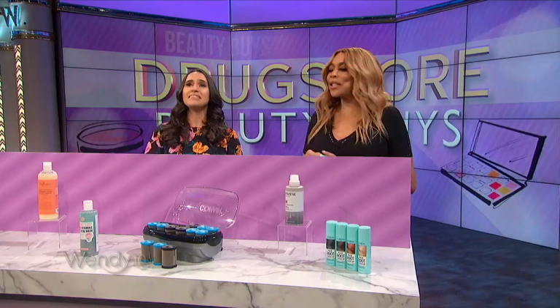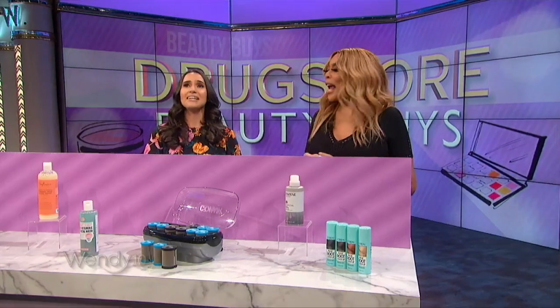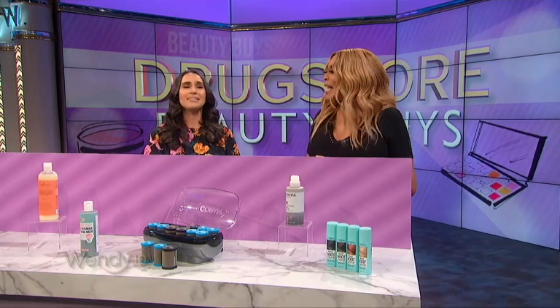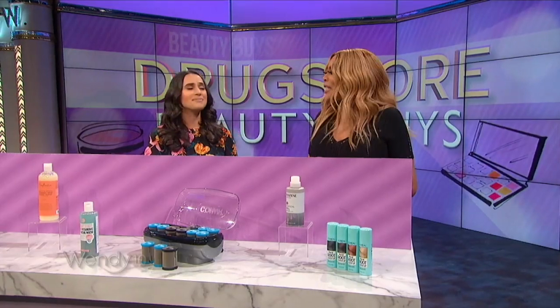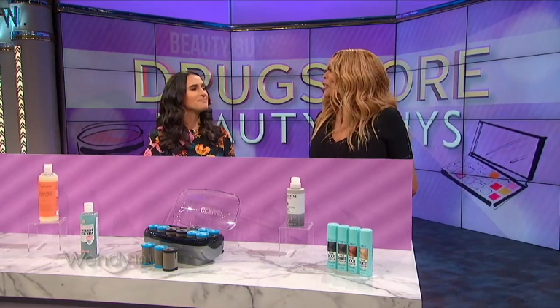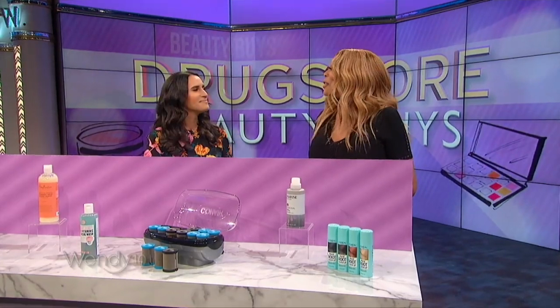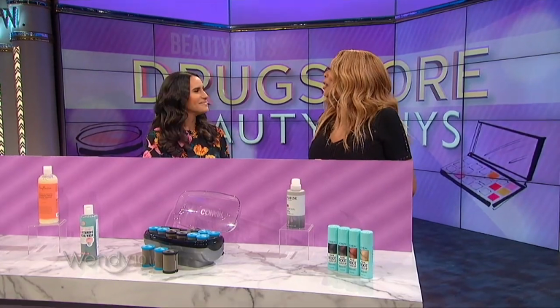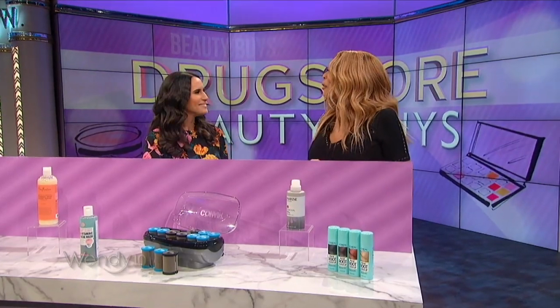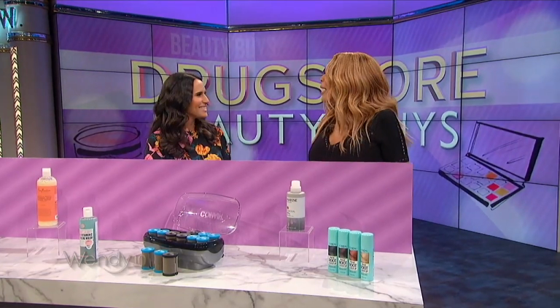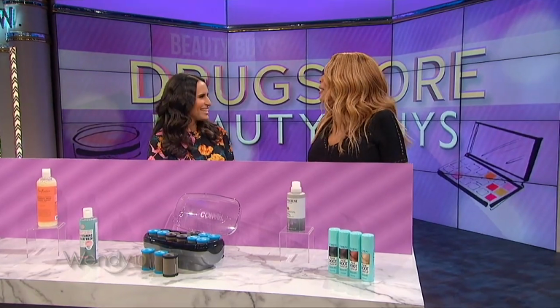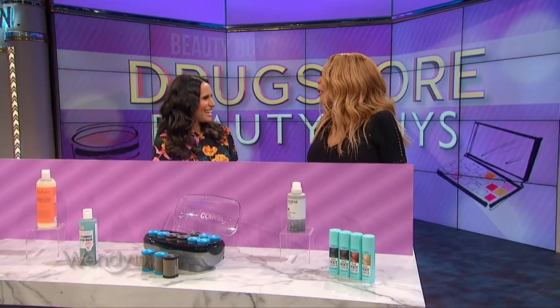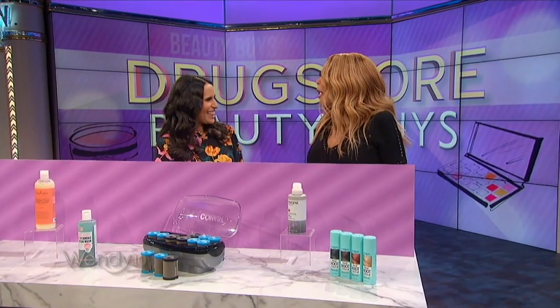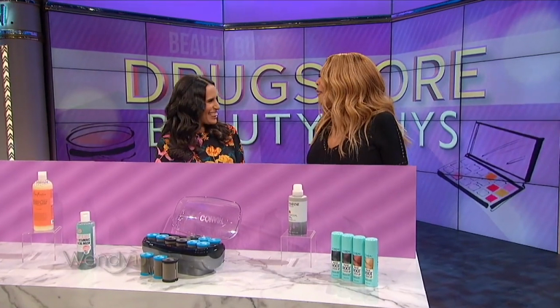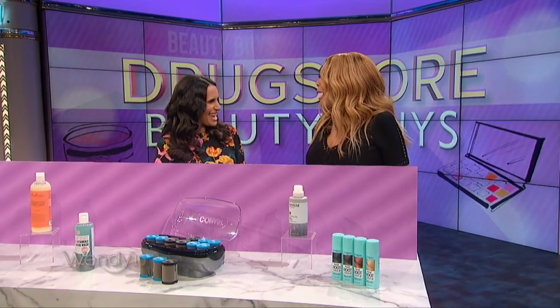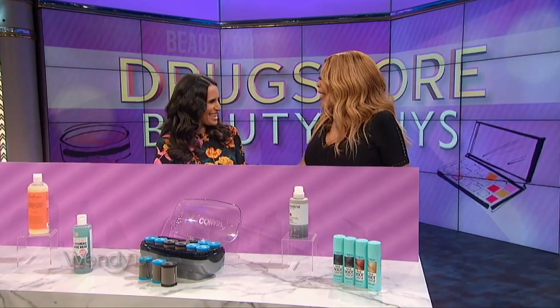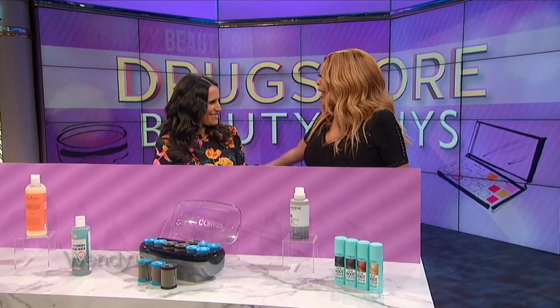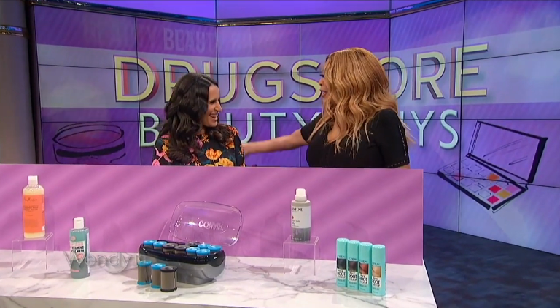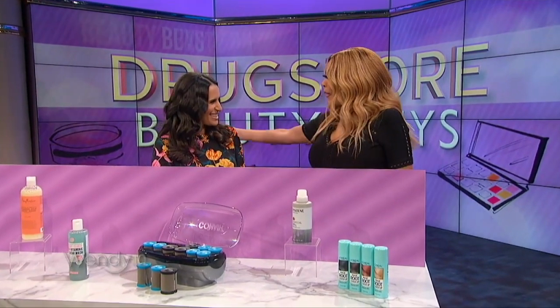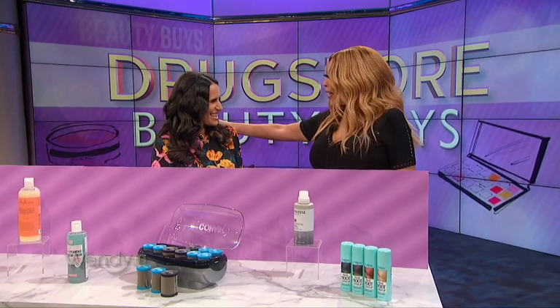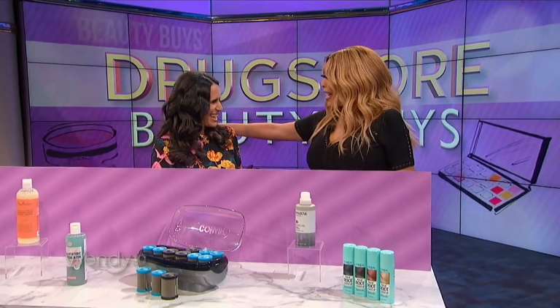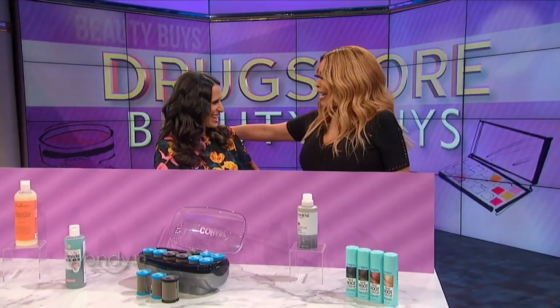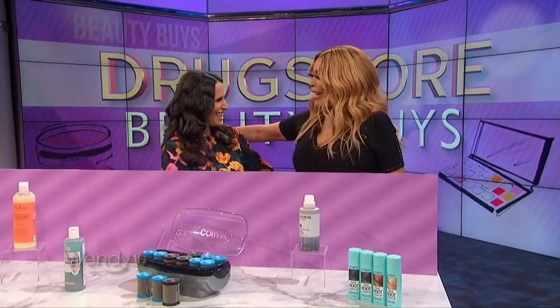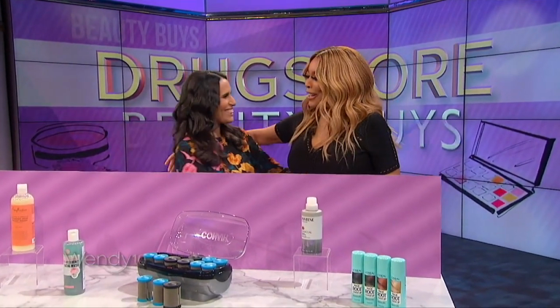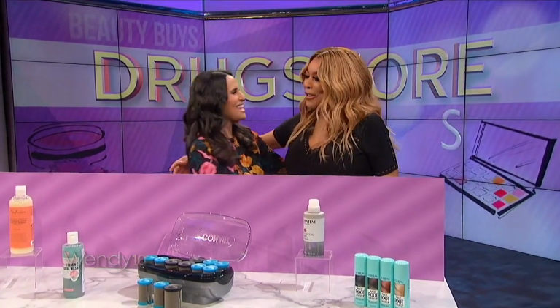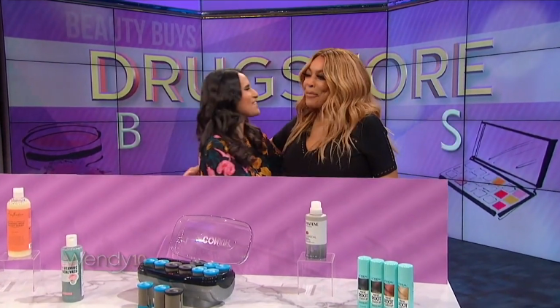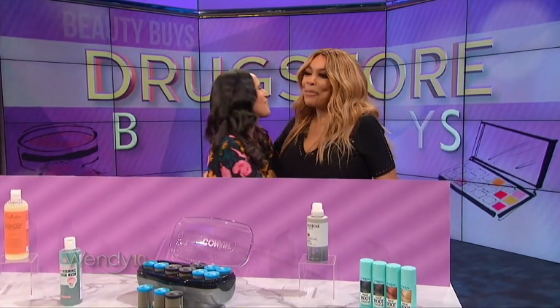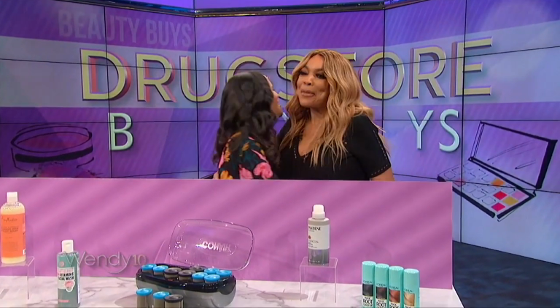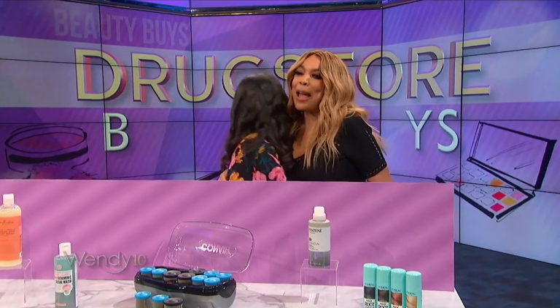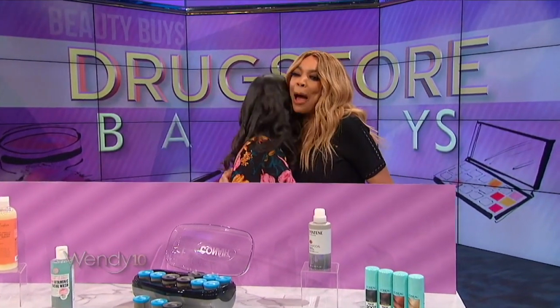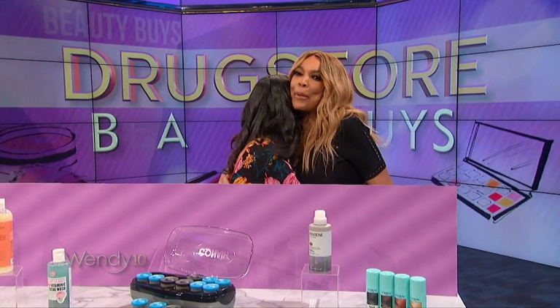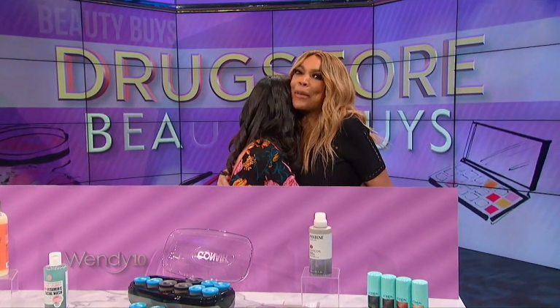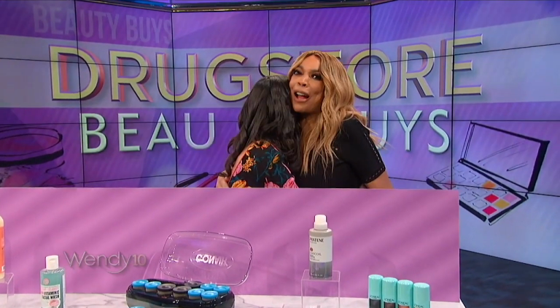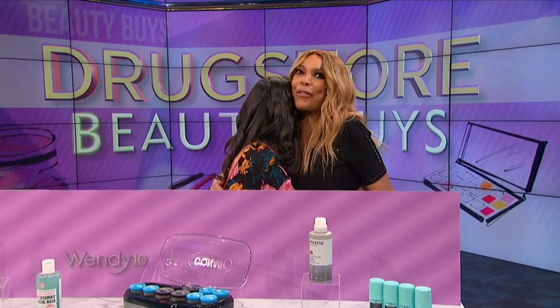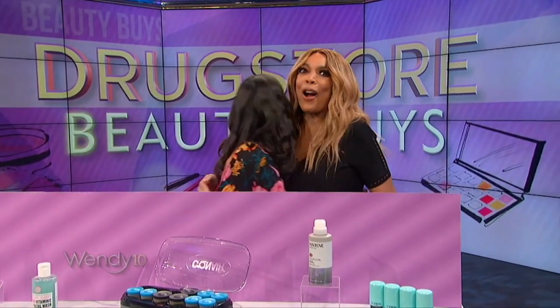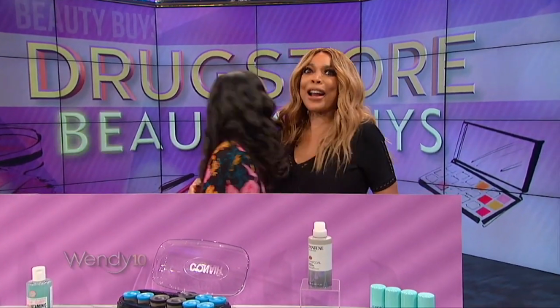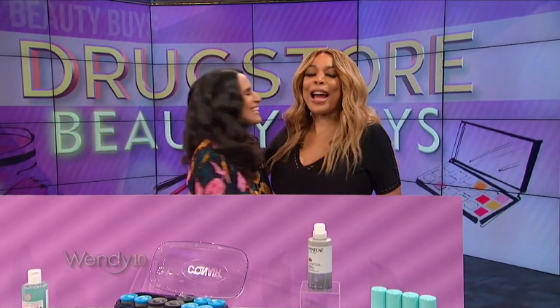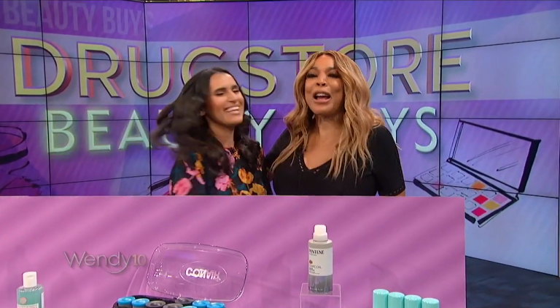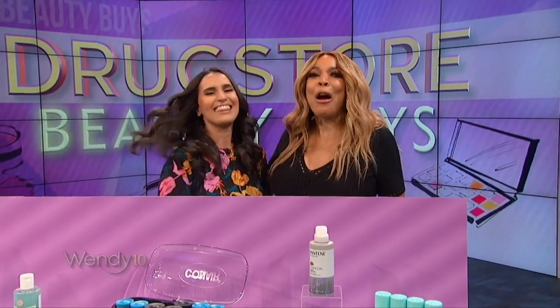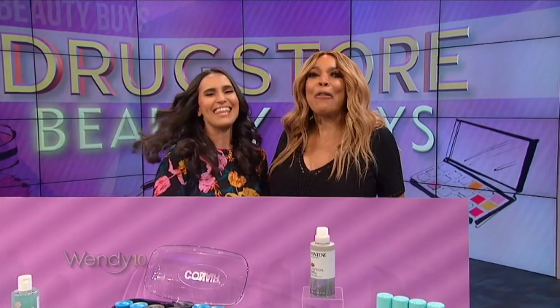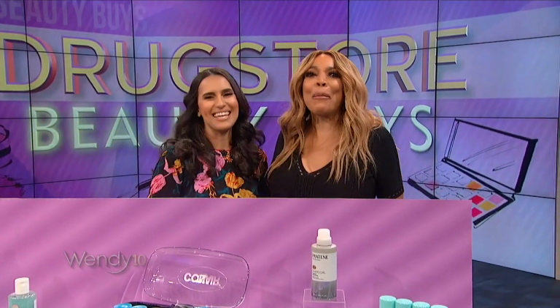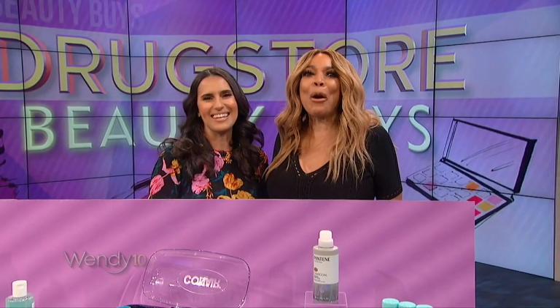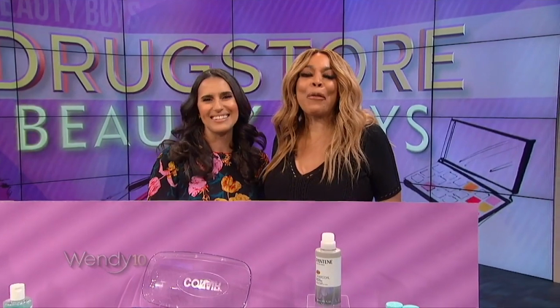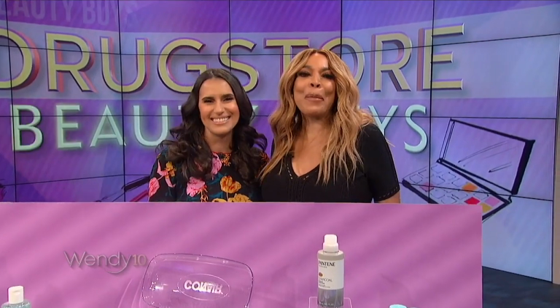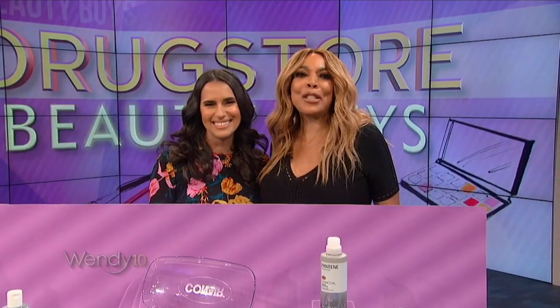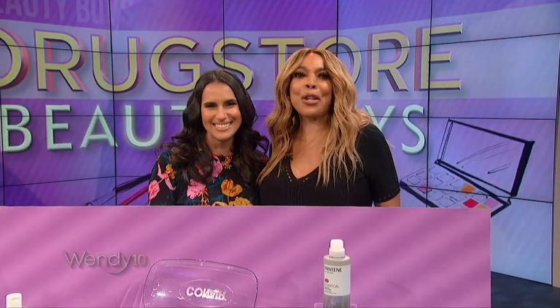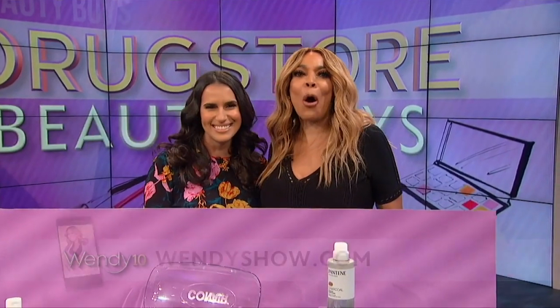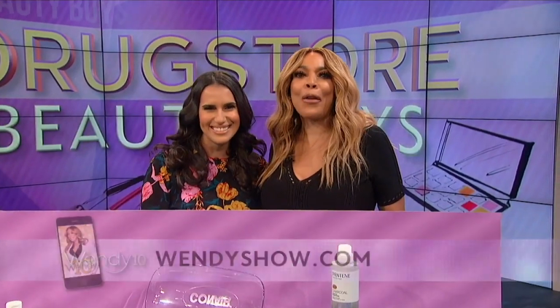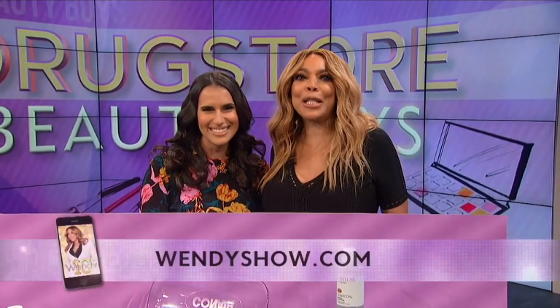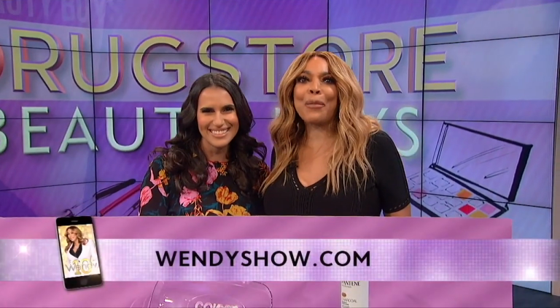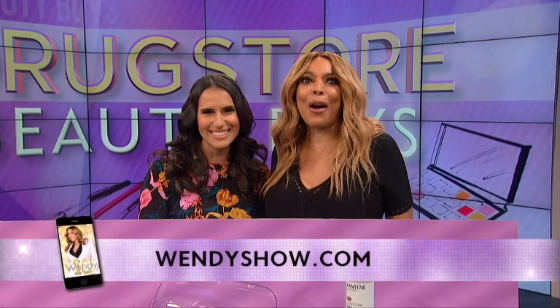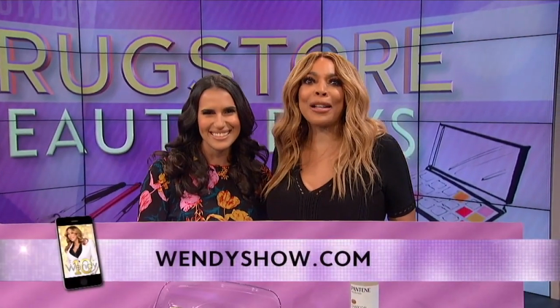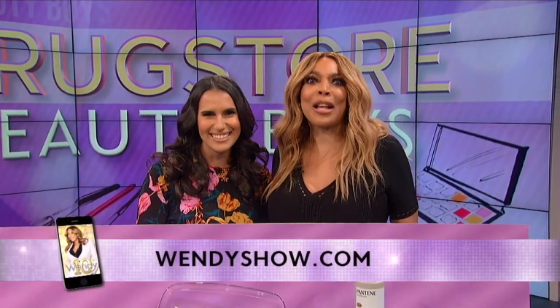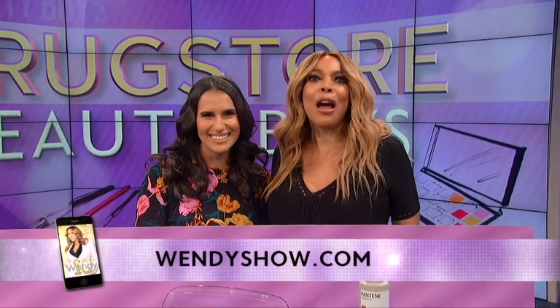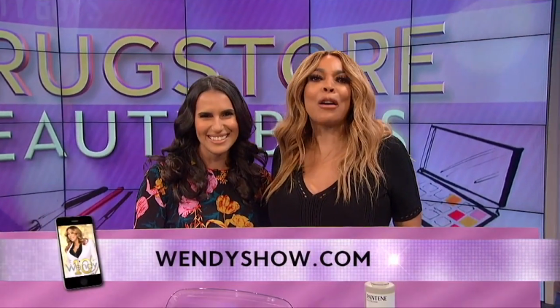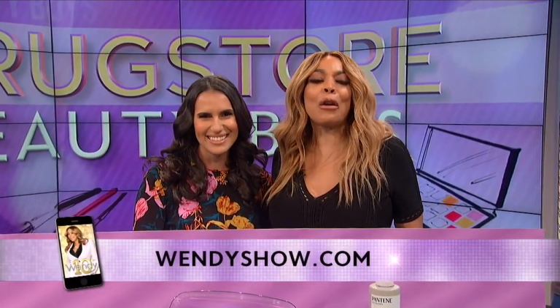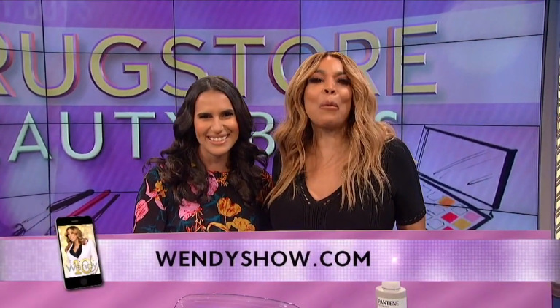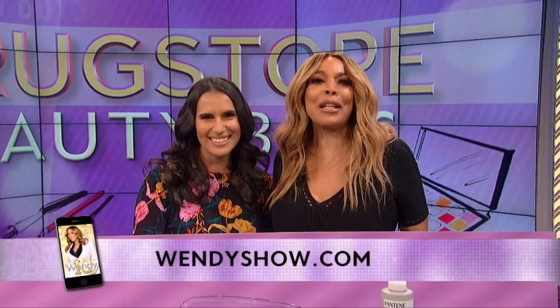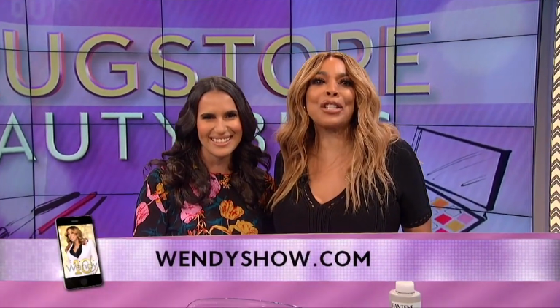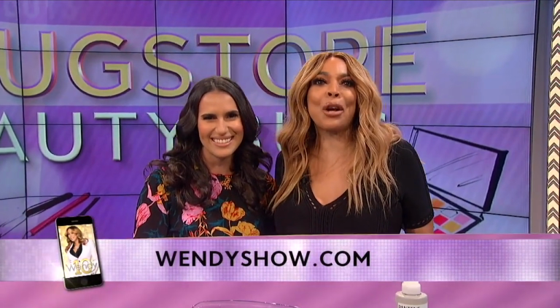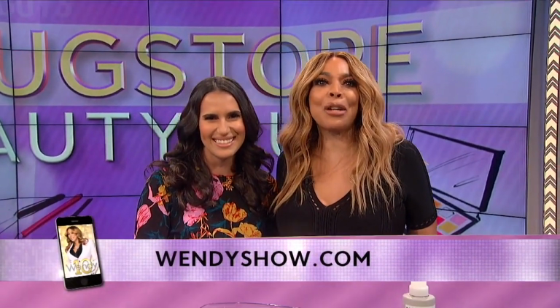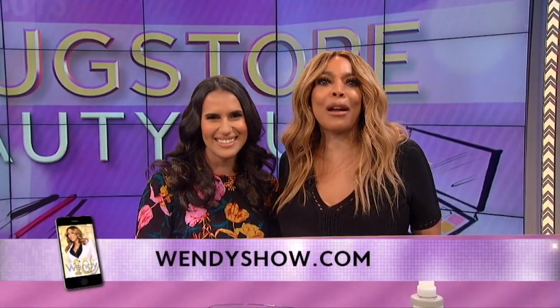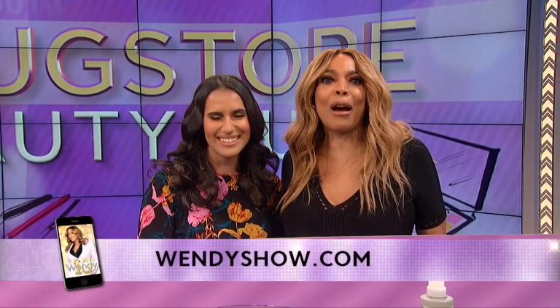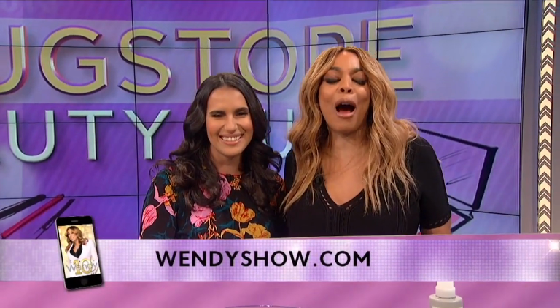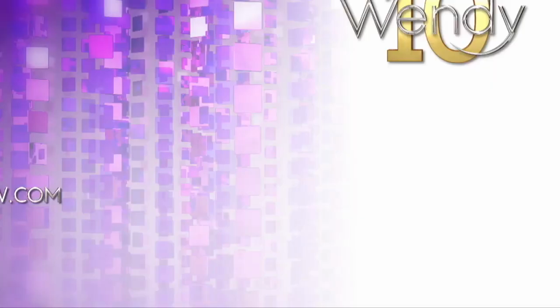Mercedes, you did a great job. Thank you, Wendy. Thanks for being here. Thank you for having me. Happy Black Friday! For more information on these products, go to wendyshow.com.